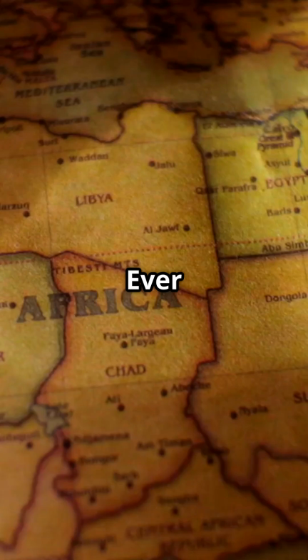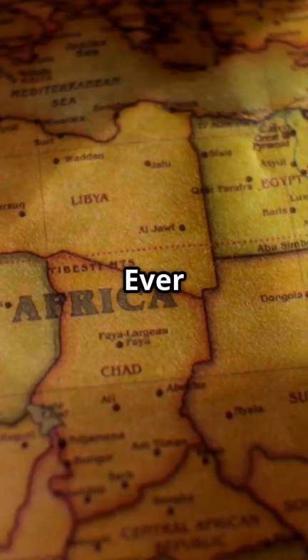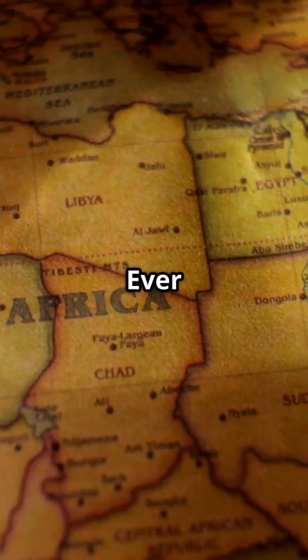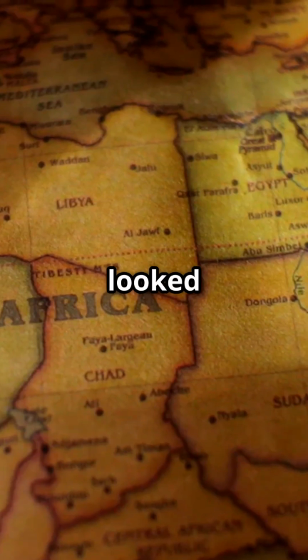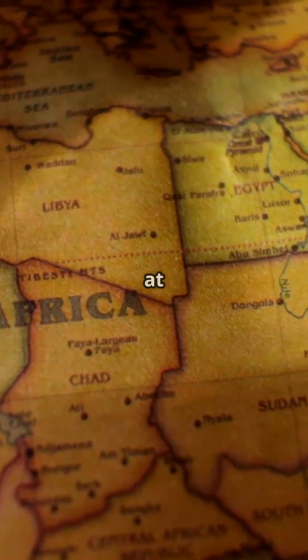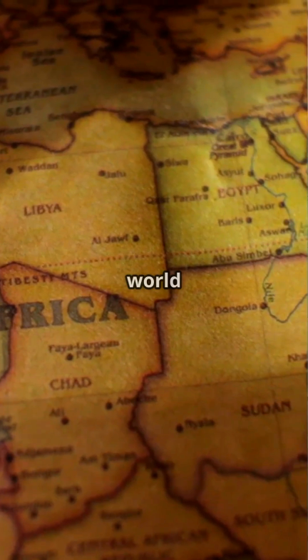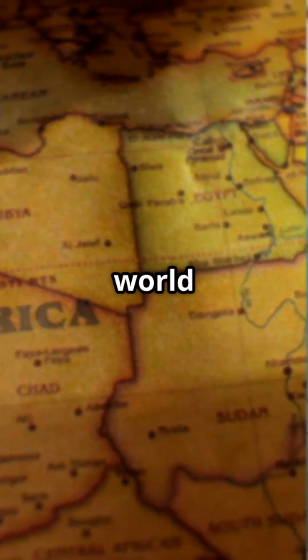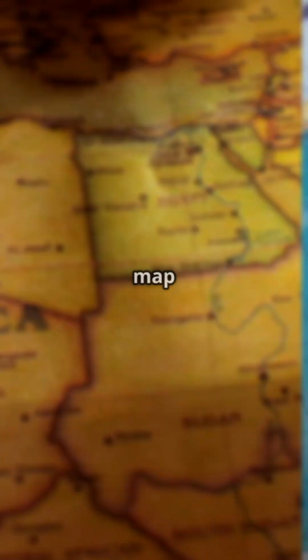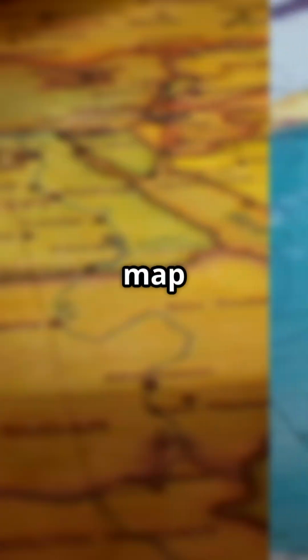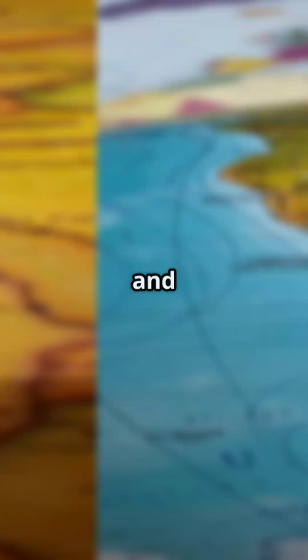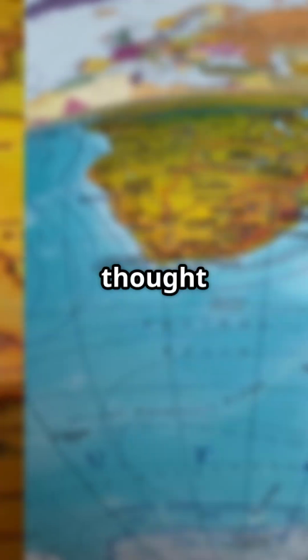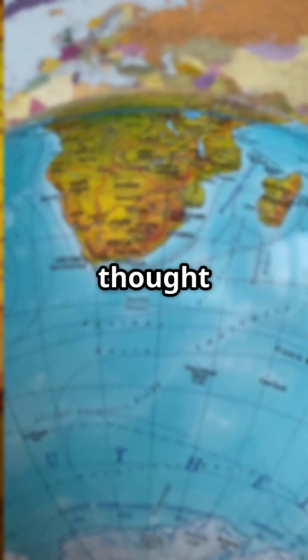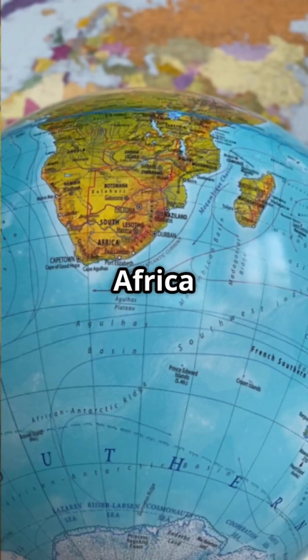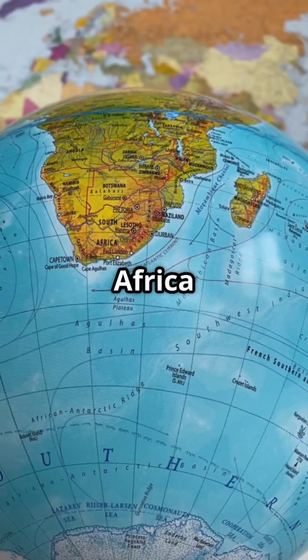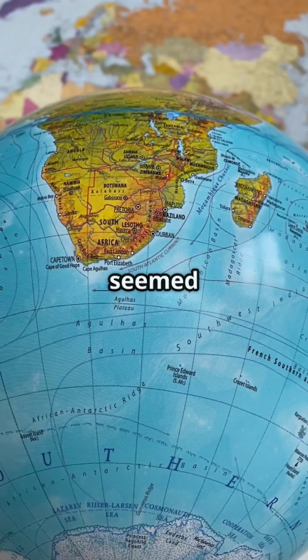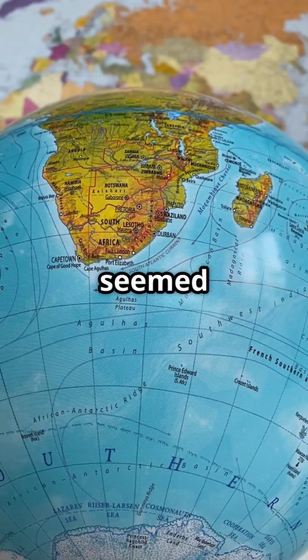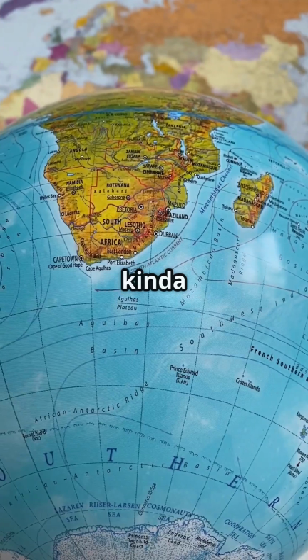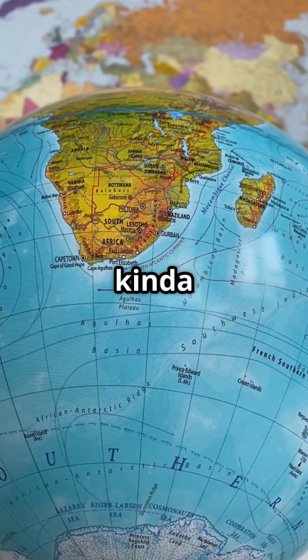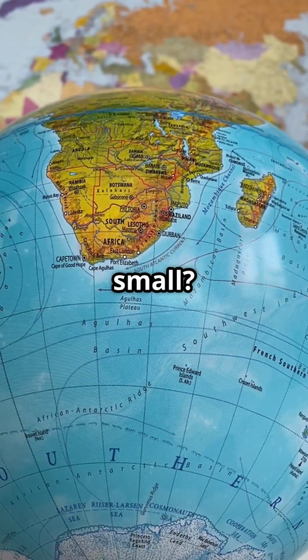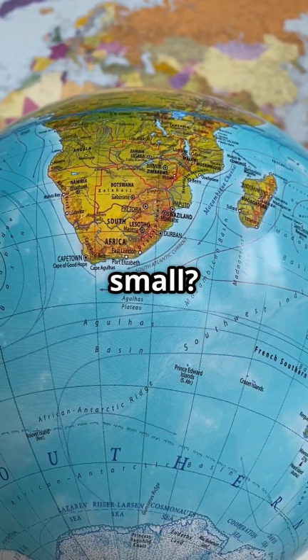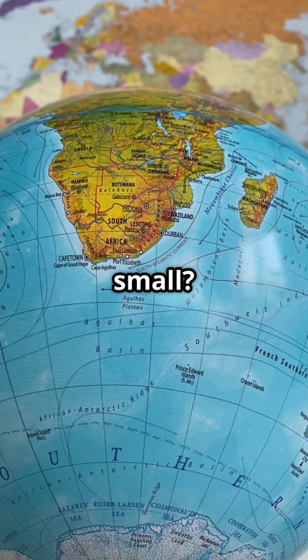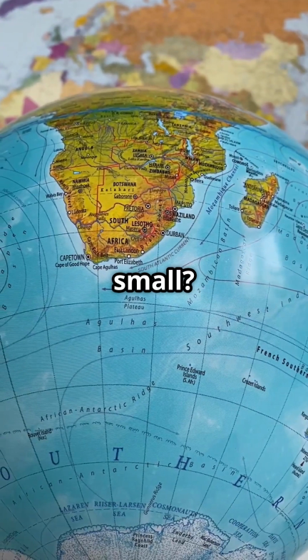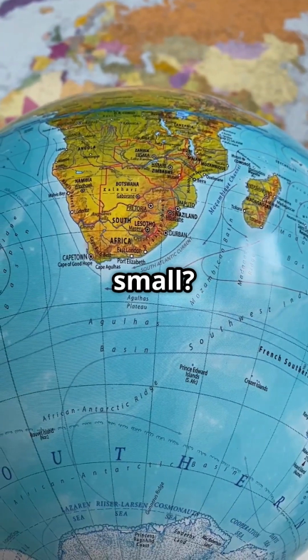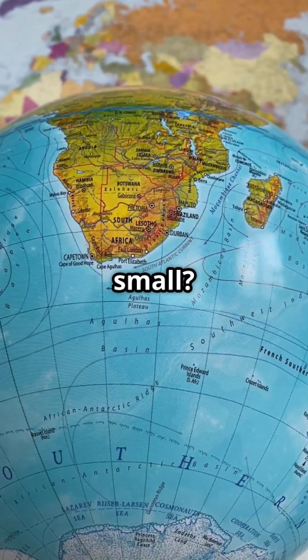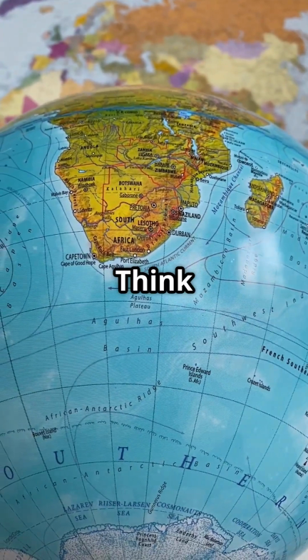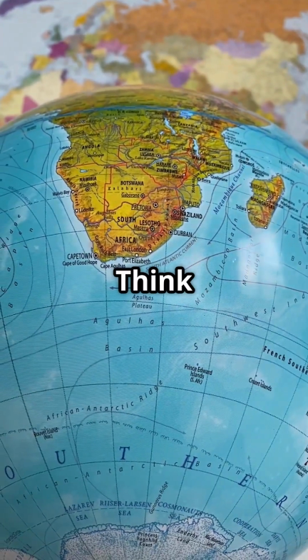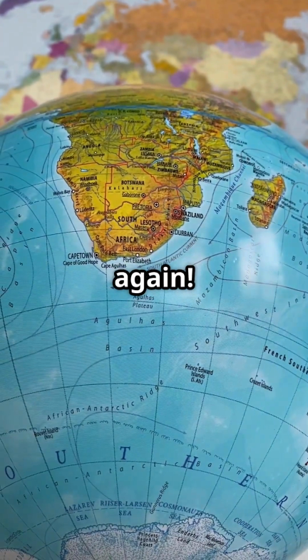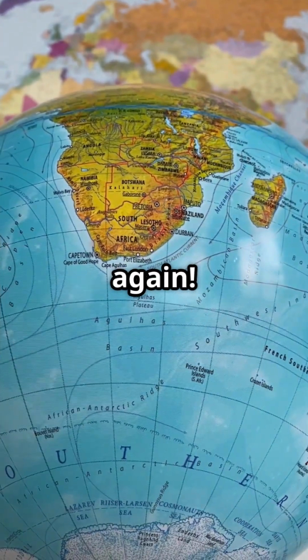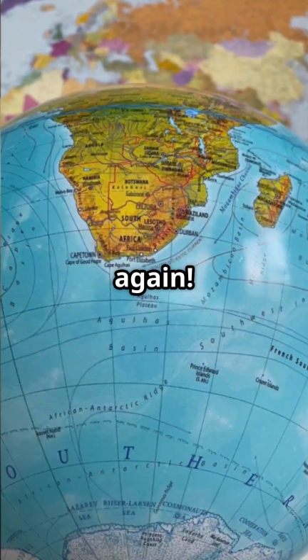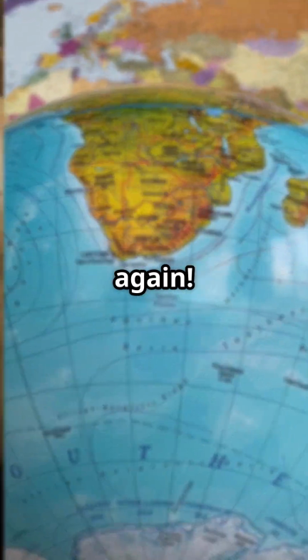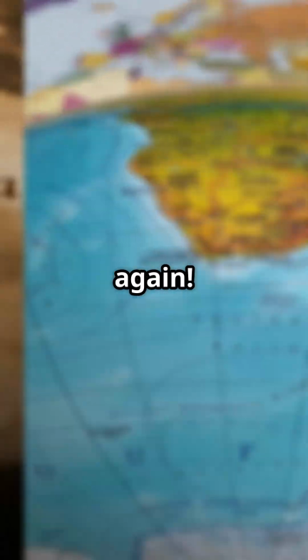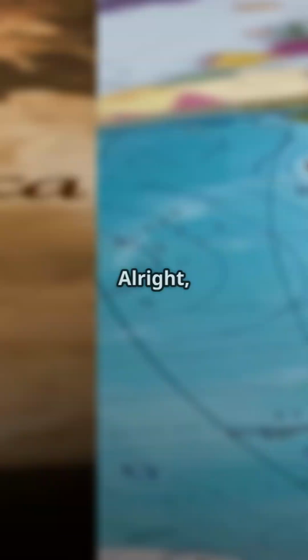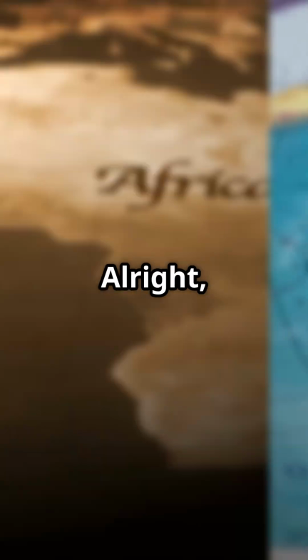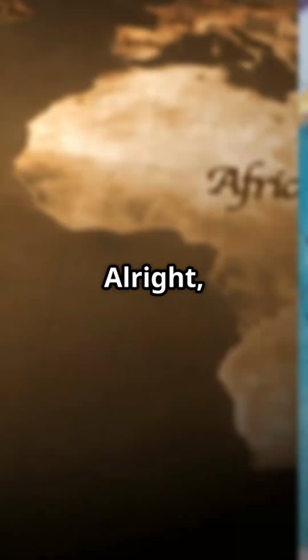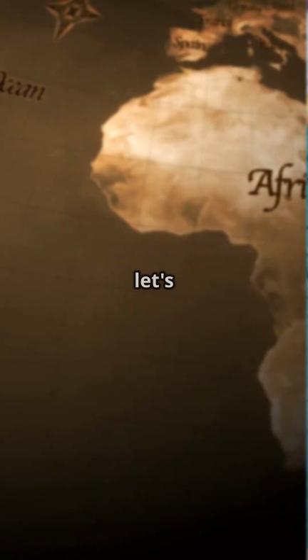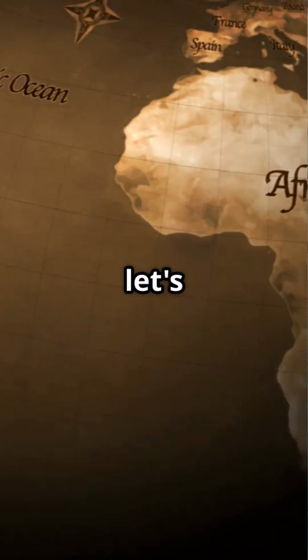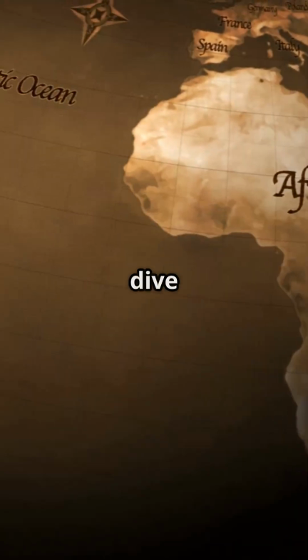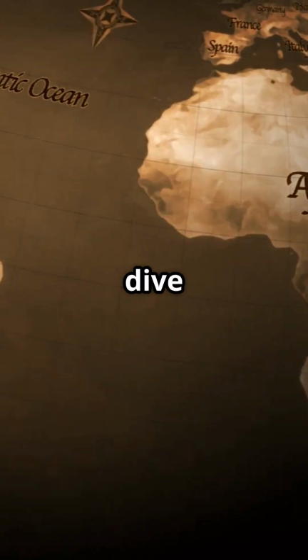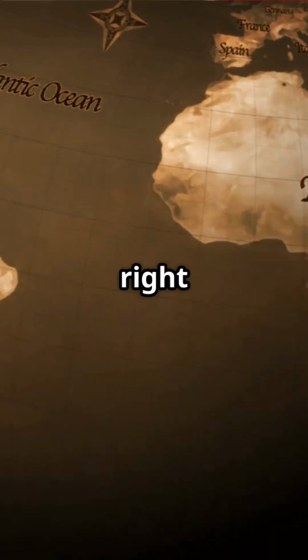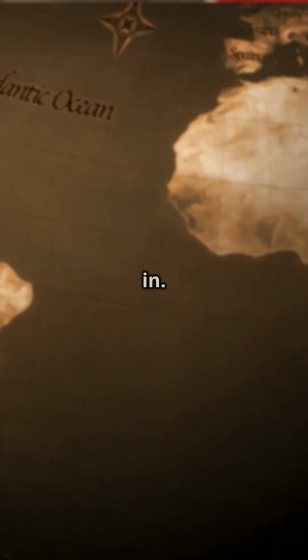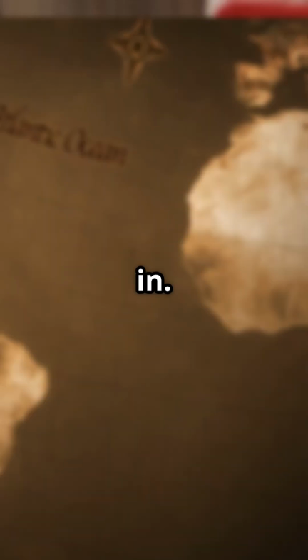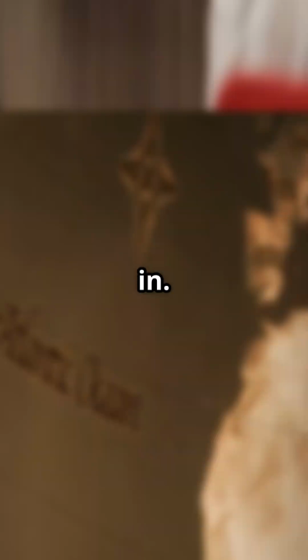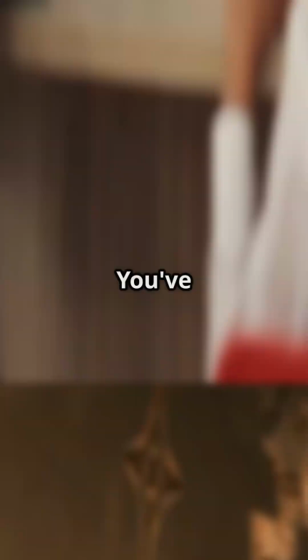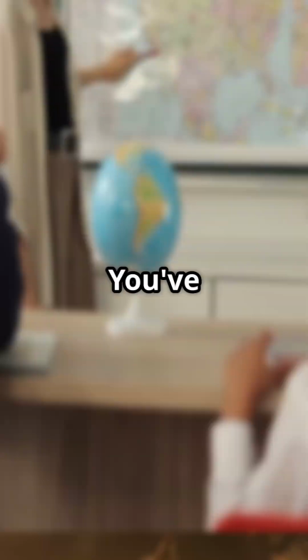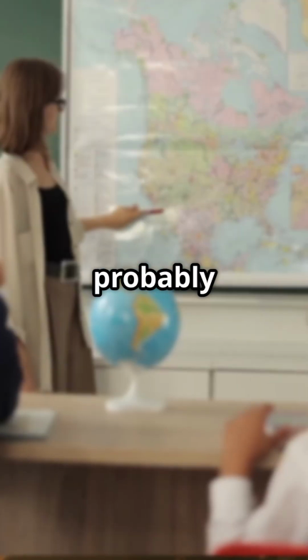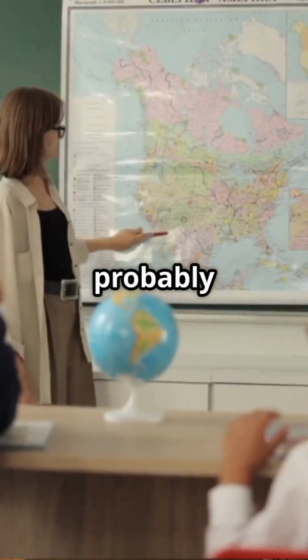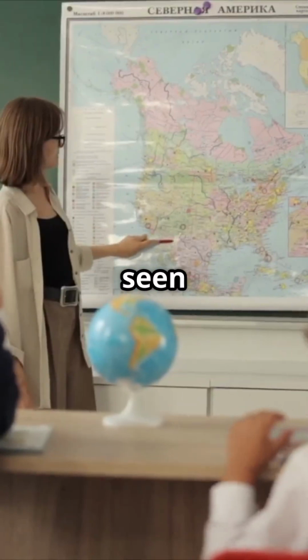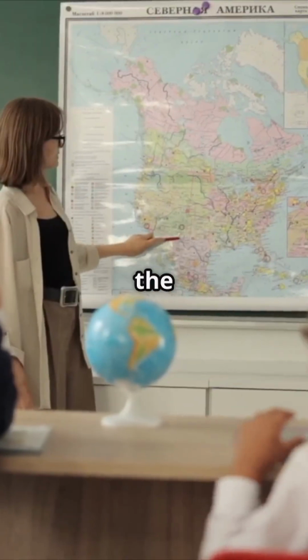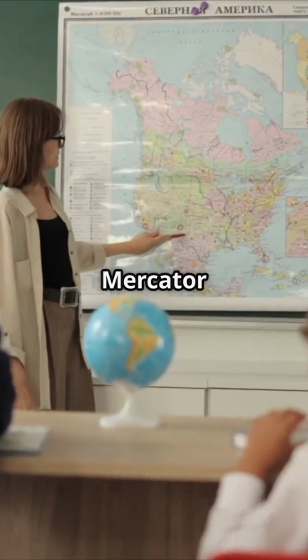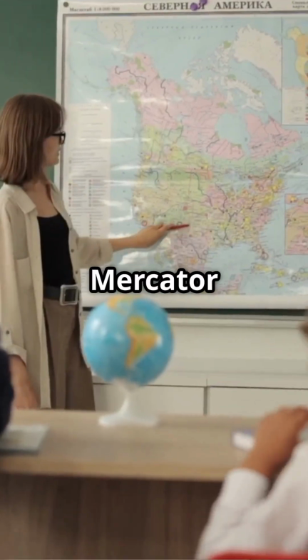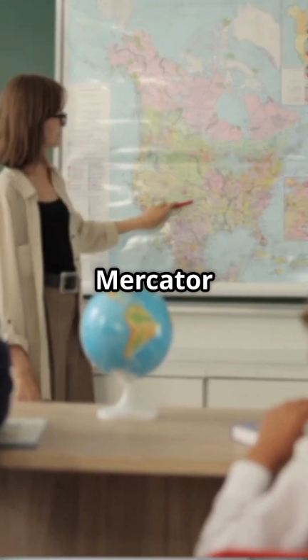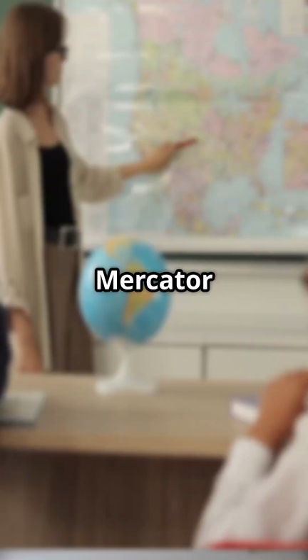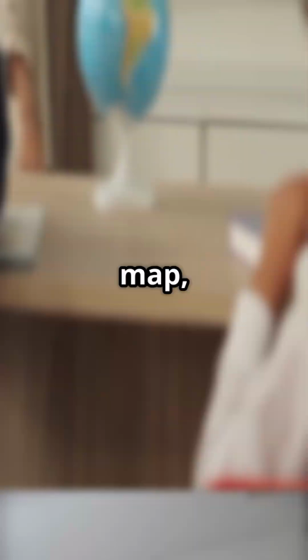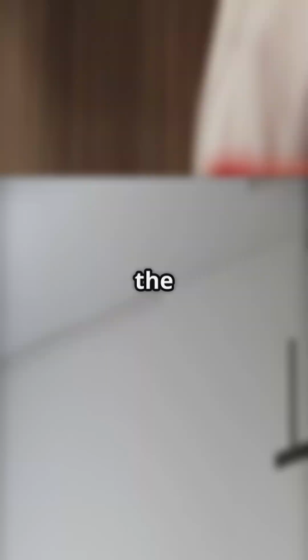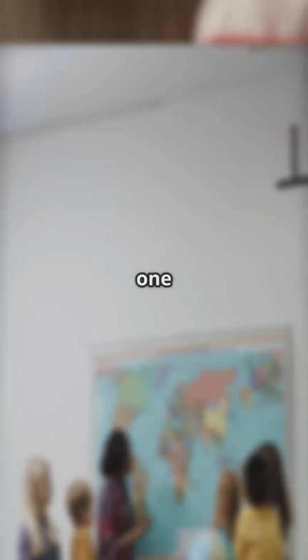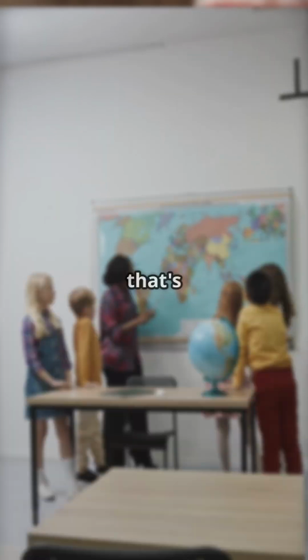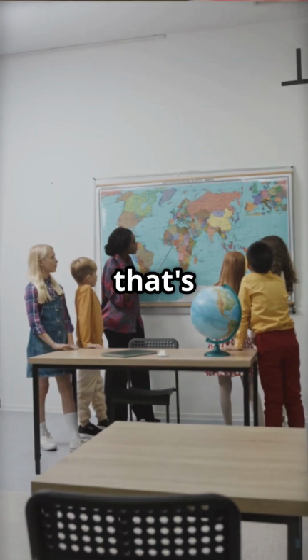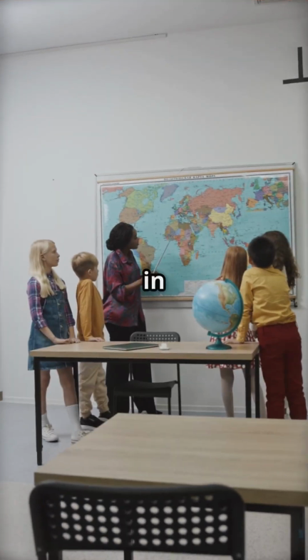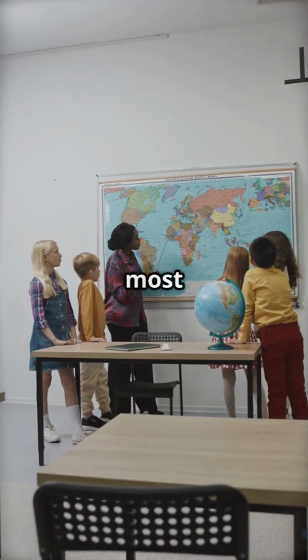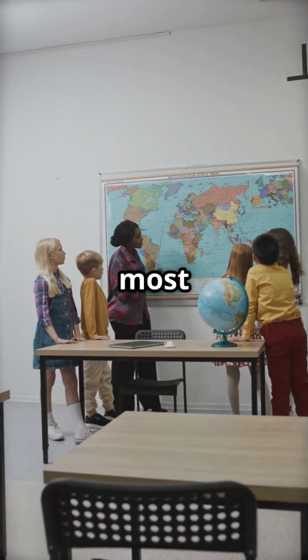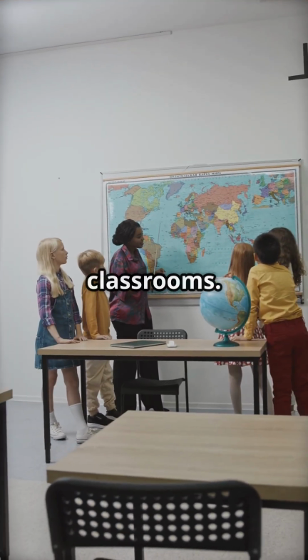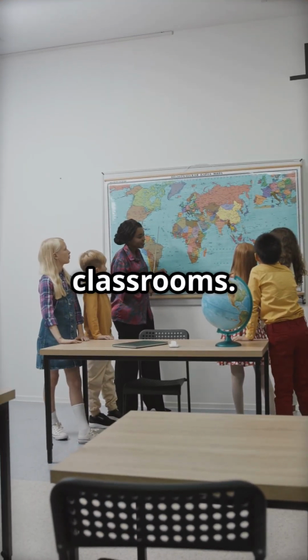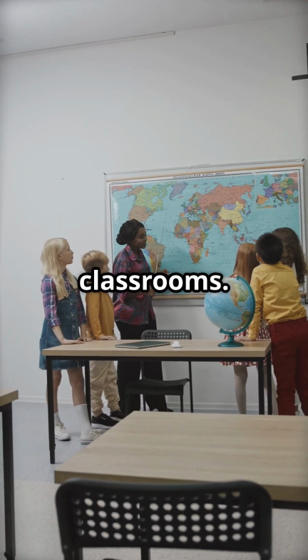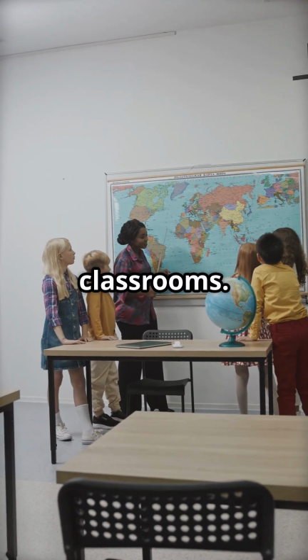Ever looked at a world map and thought Africa seemed kind of small? Think again. Let's dive right in. You've probably seen the Mercator map, the one that's in most classrooms.